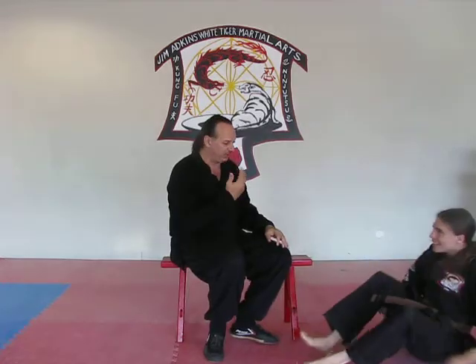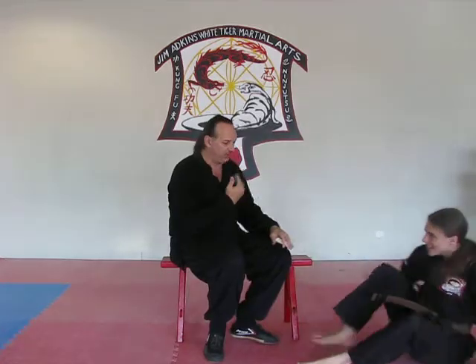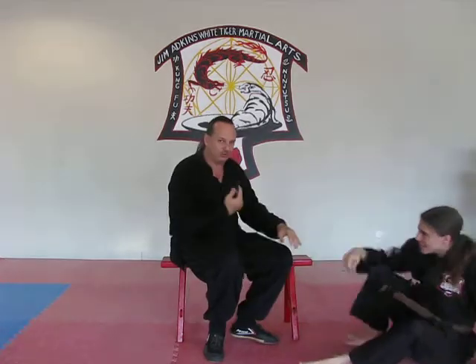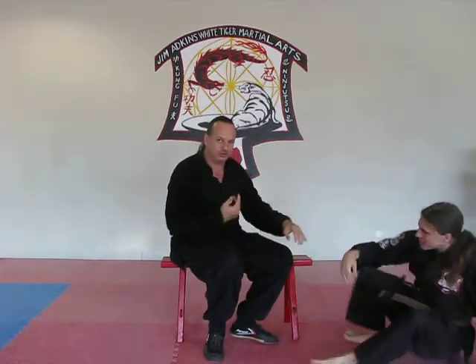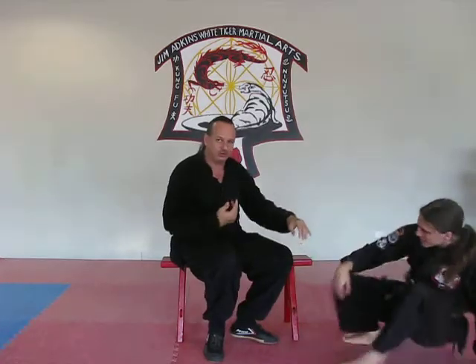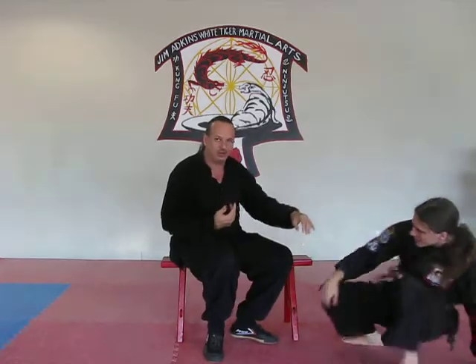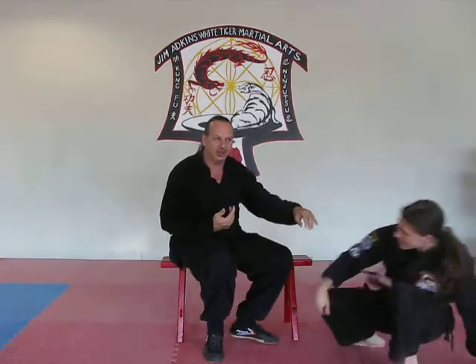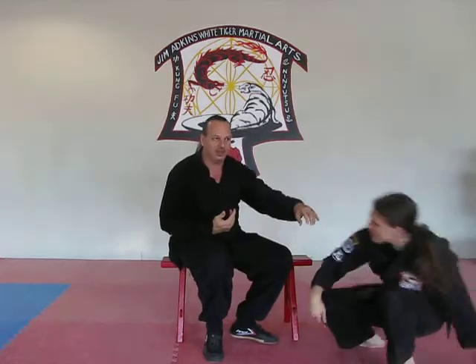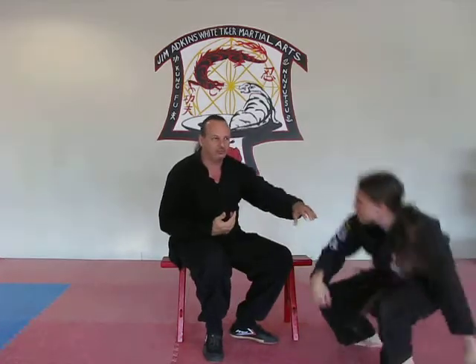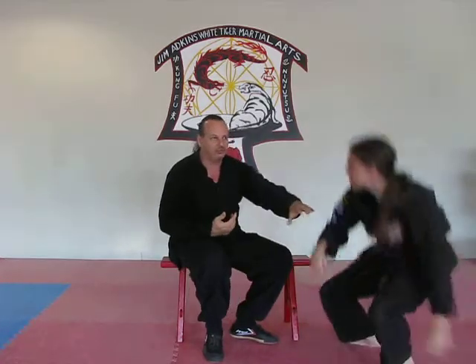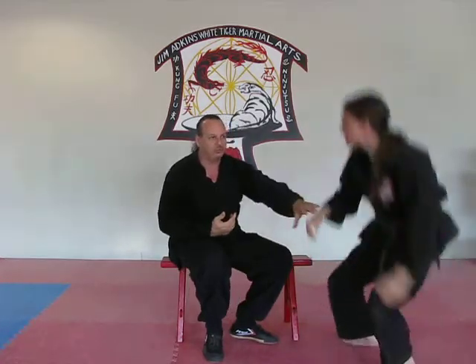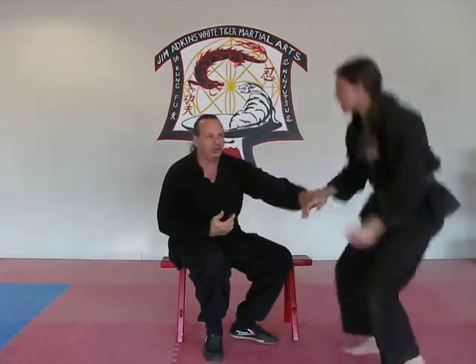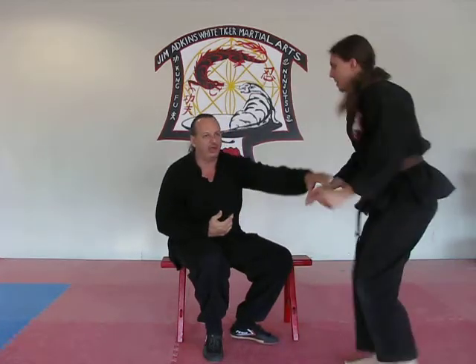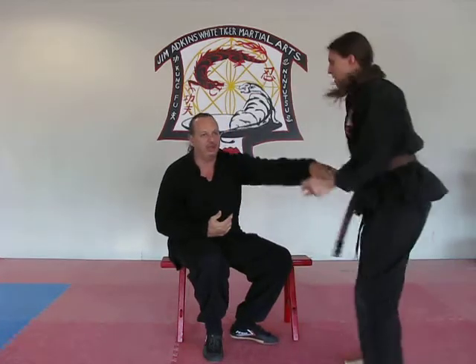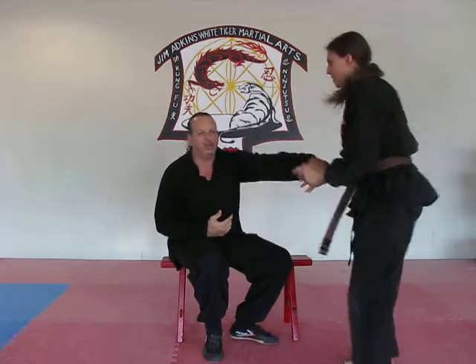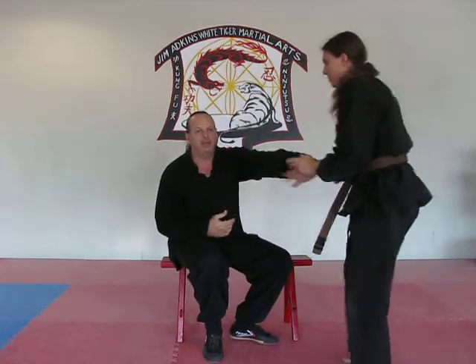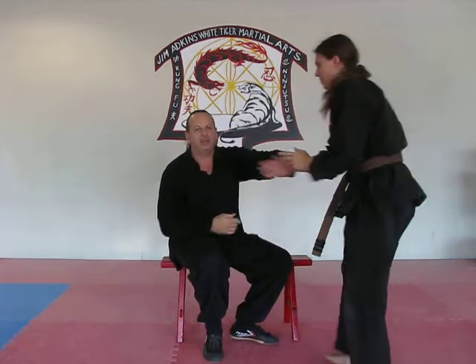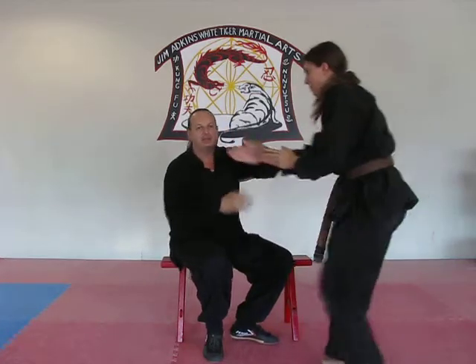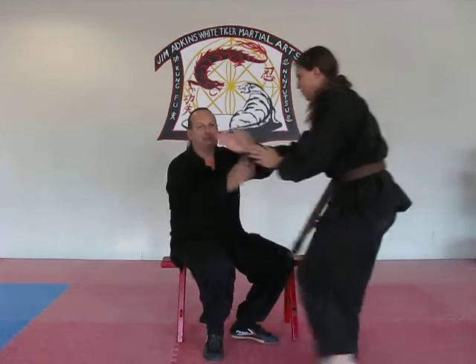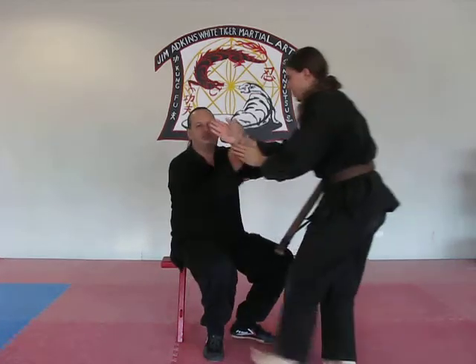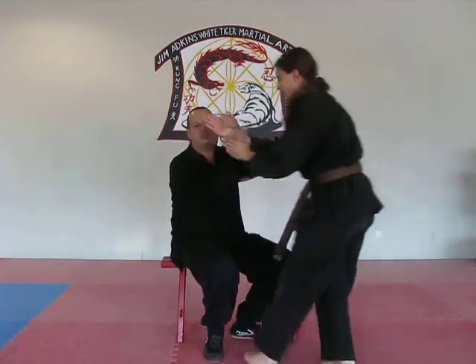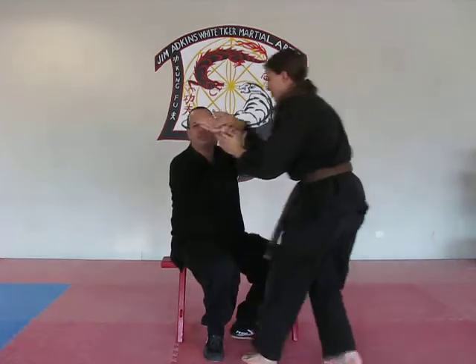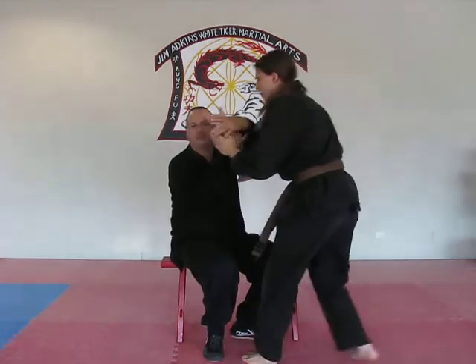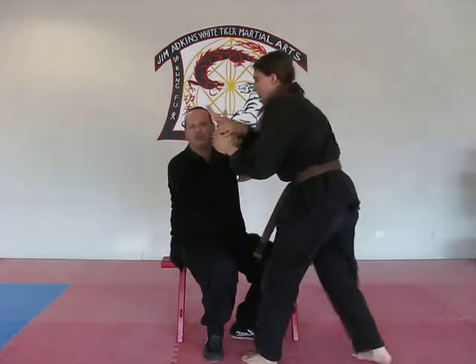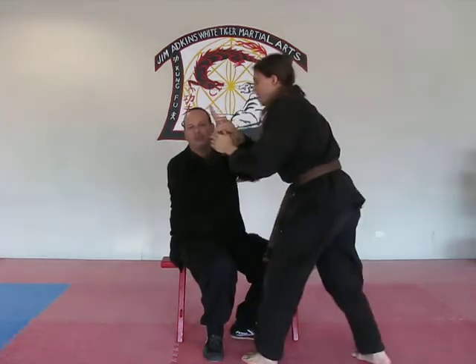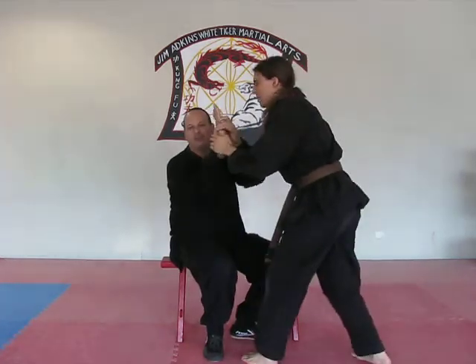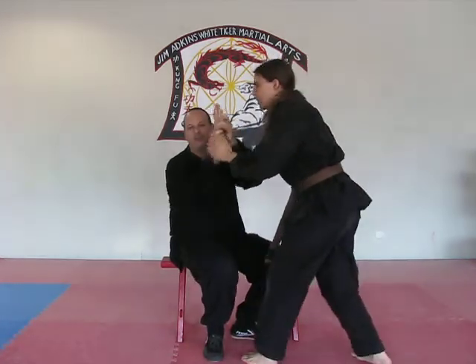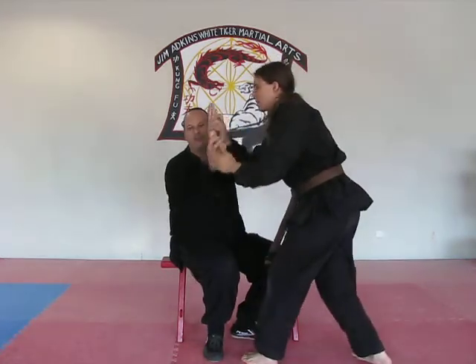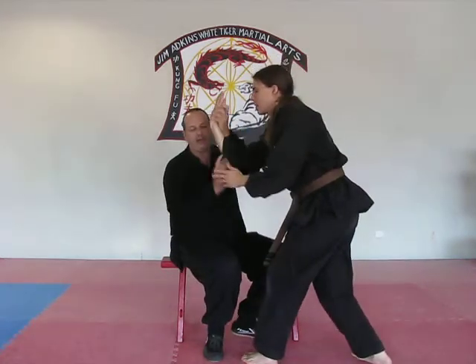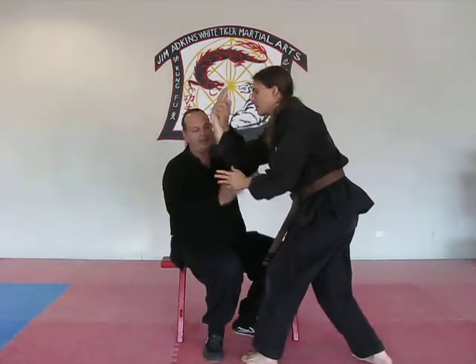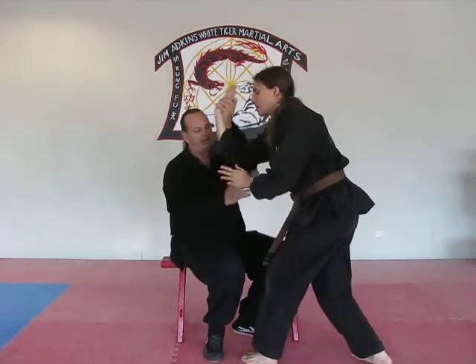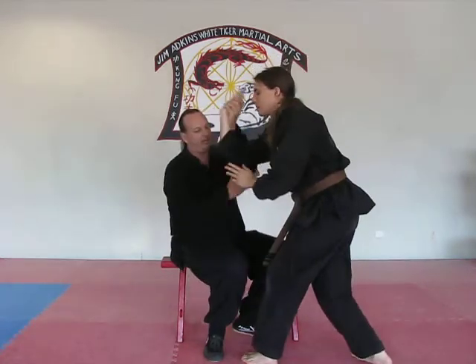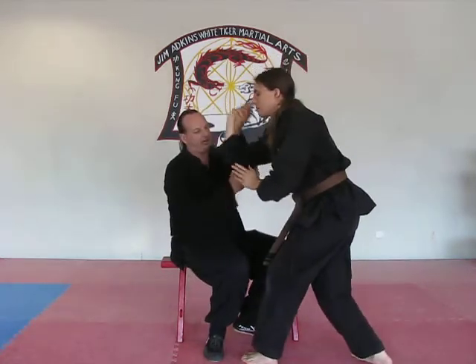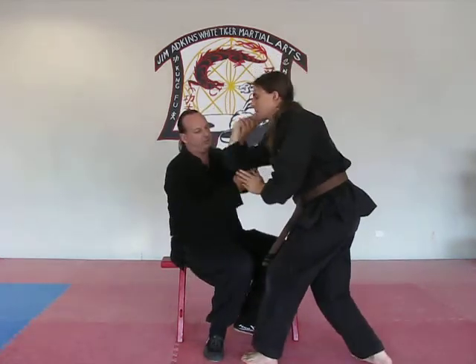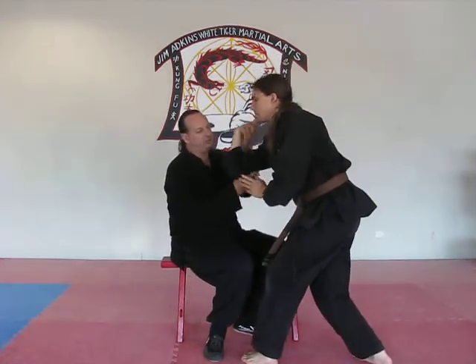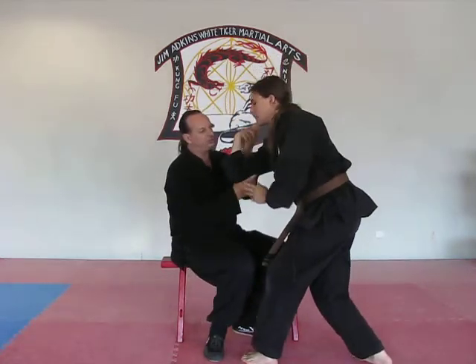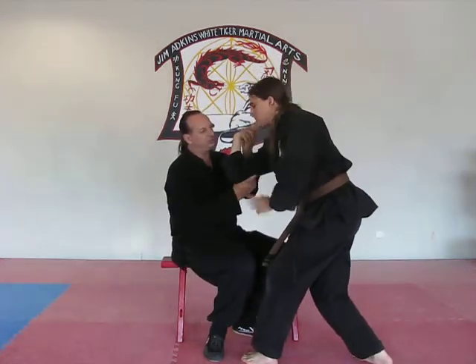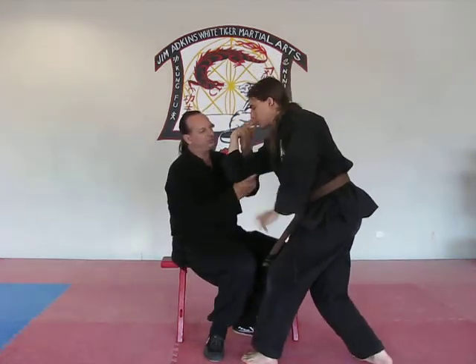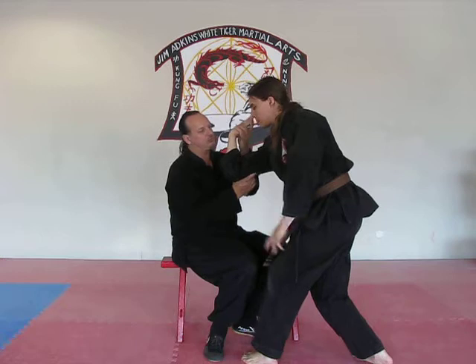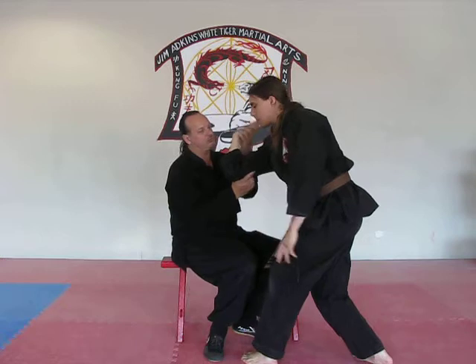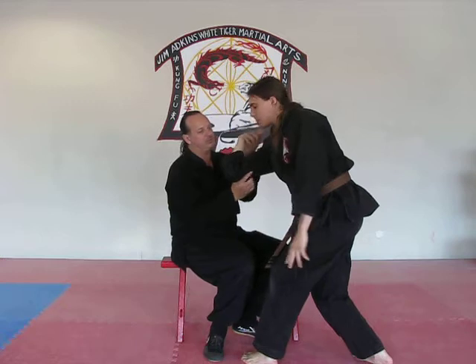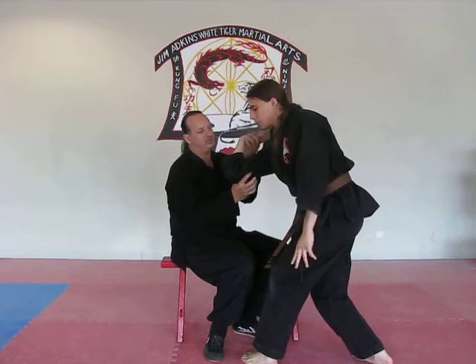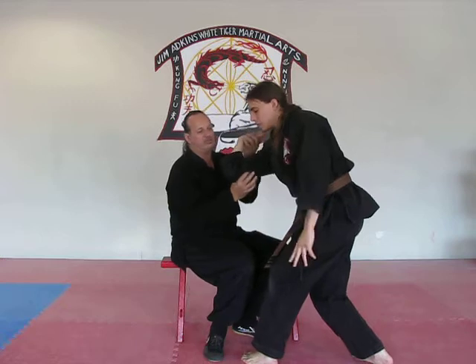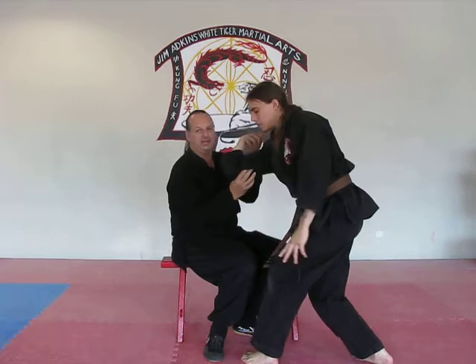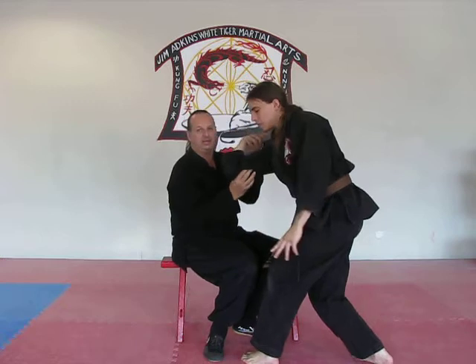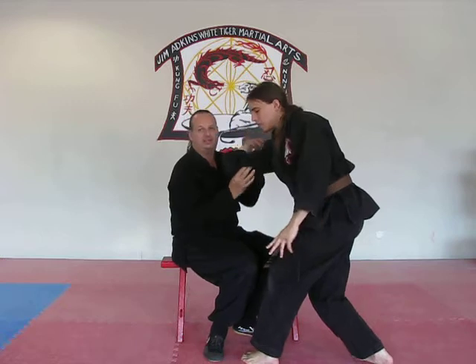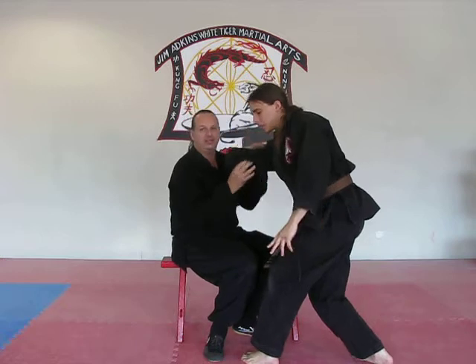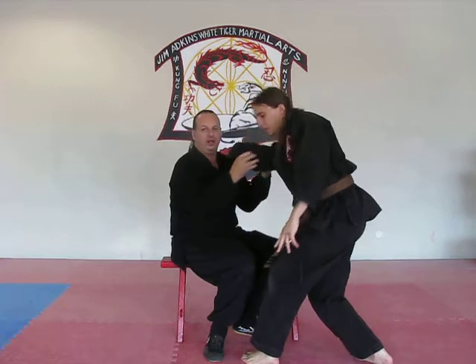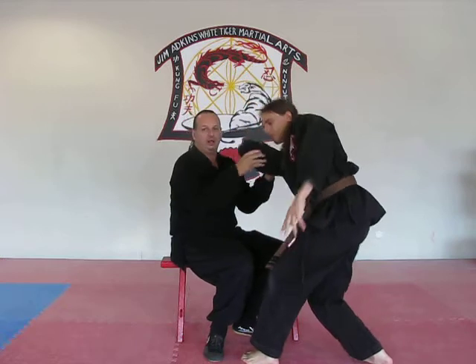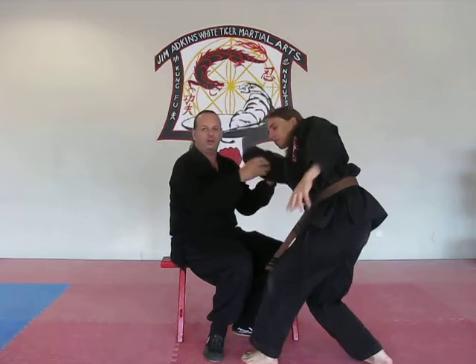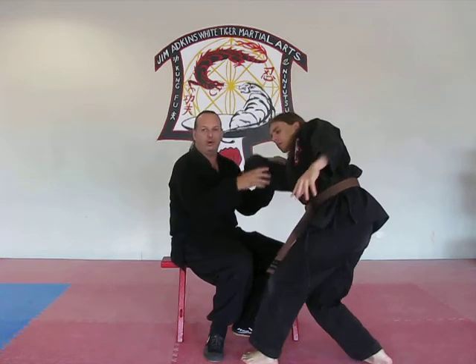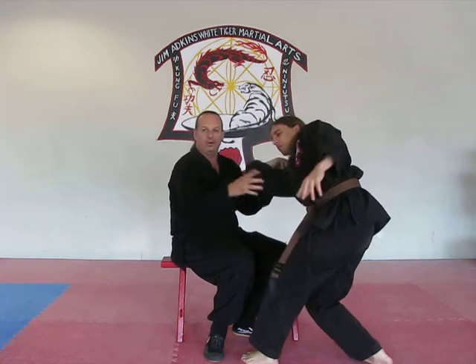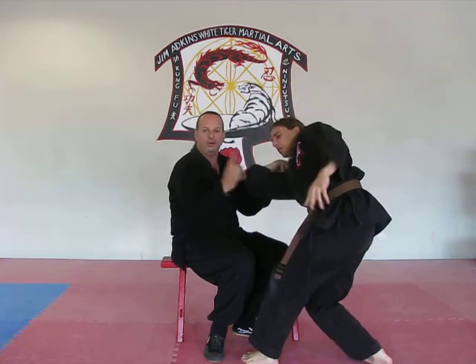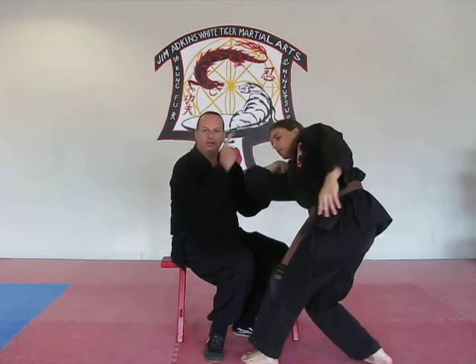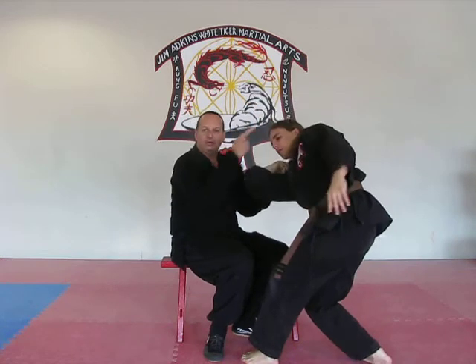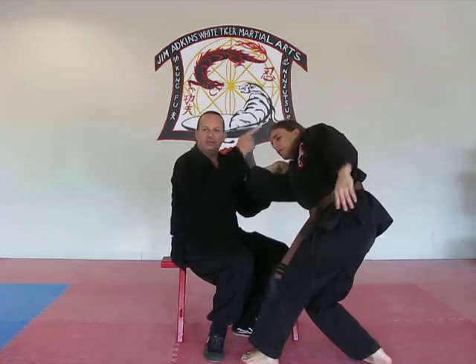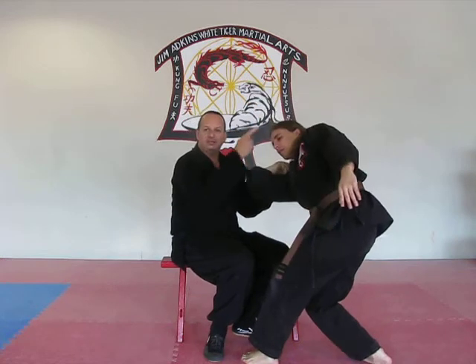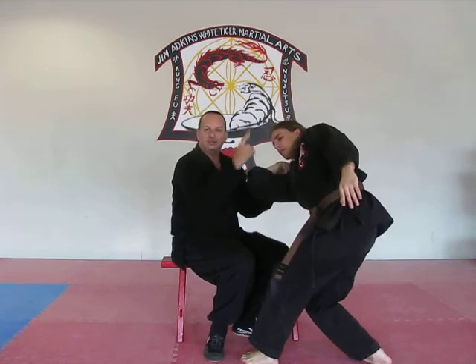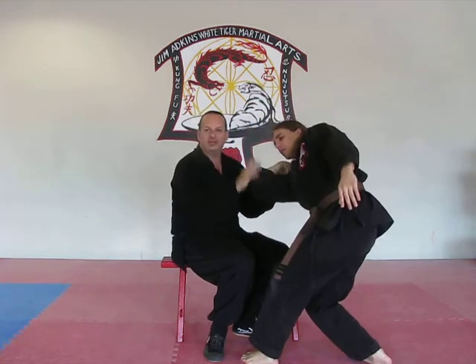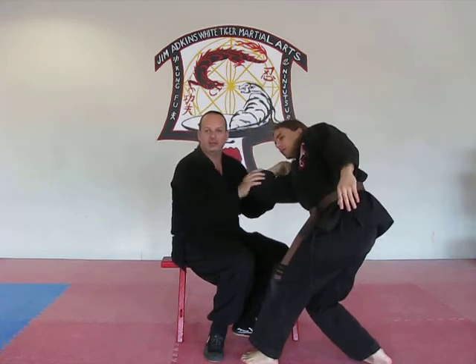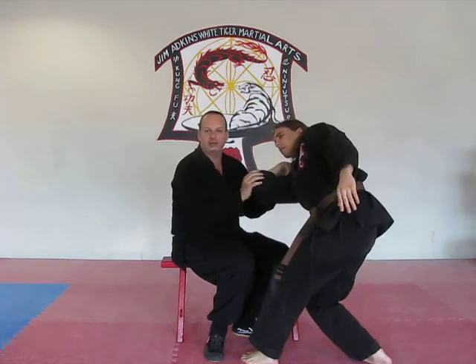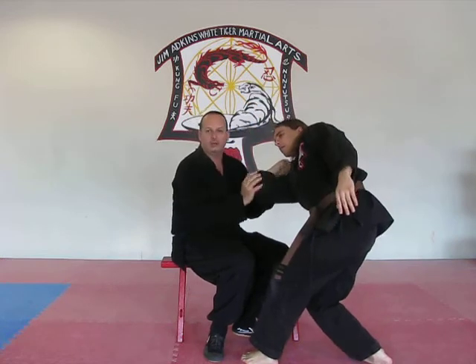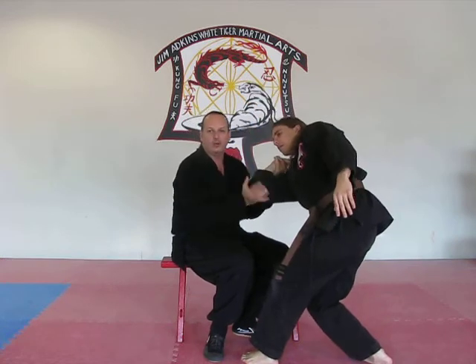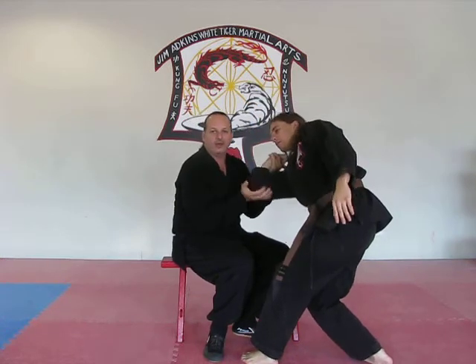Again, I want to show you how that's applied. As soon as his hands come up, I grabbed it. I used his wrist and his elbow to send him away.